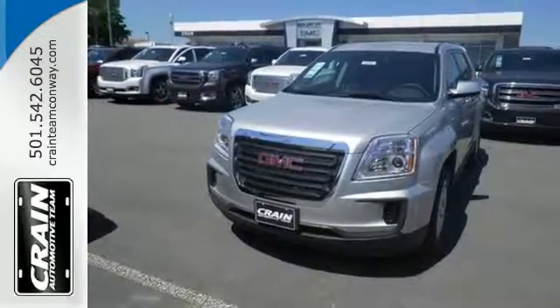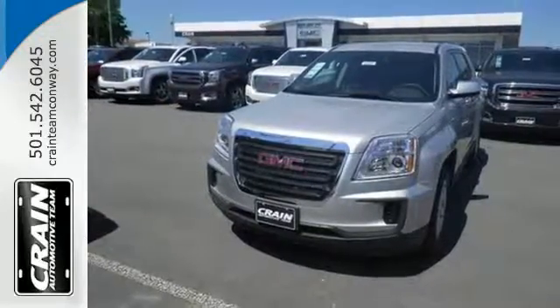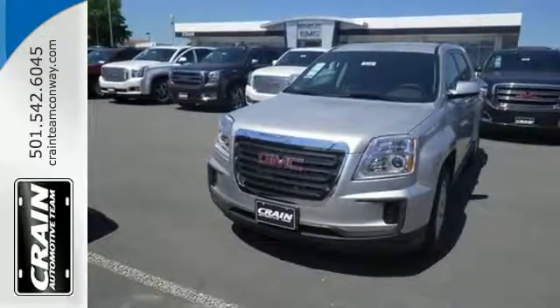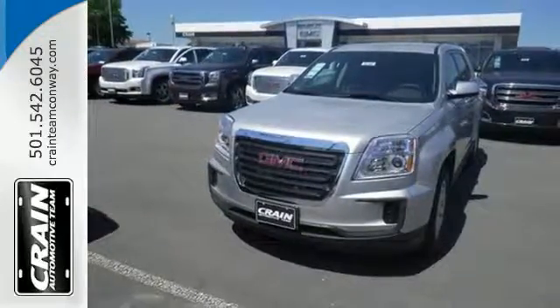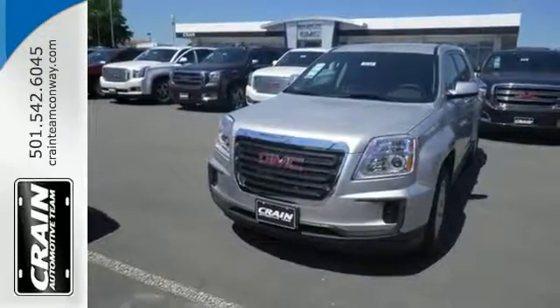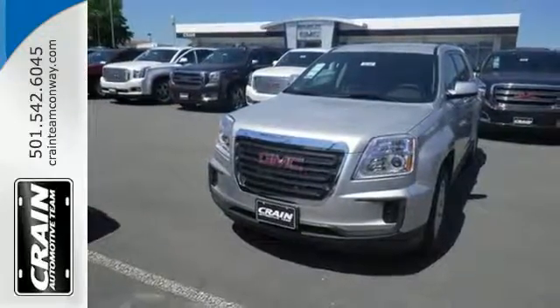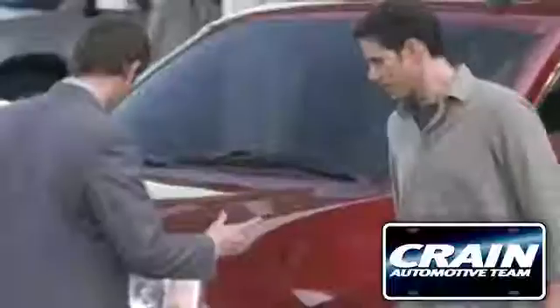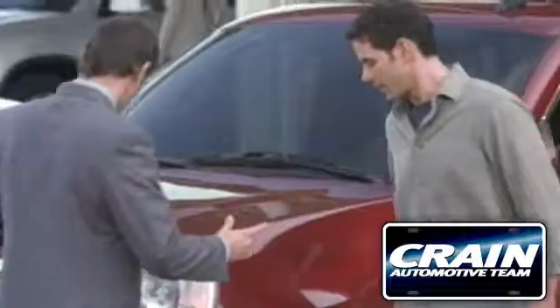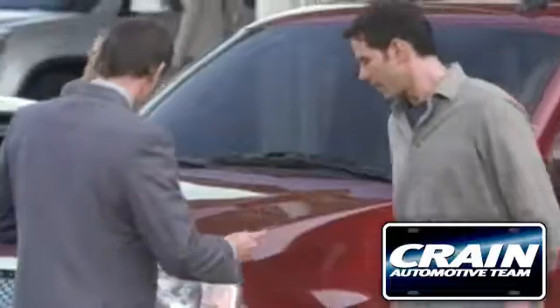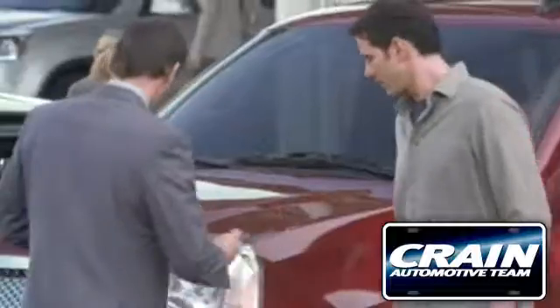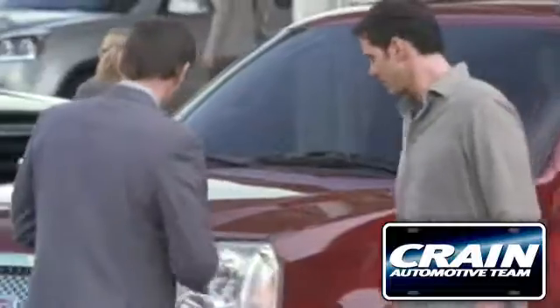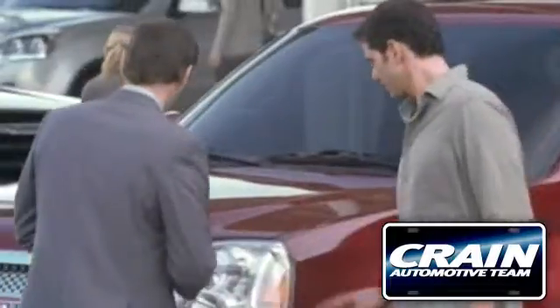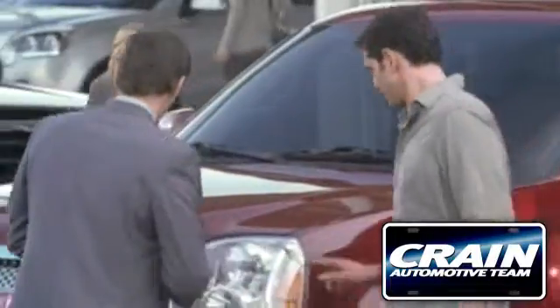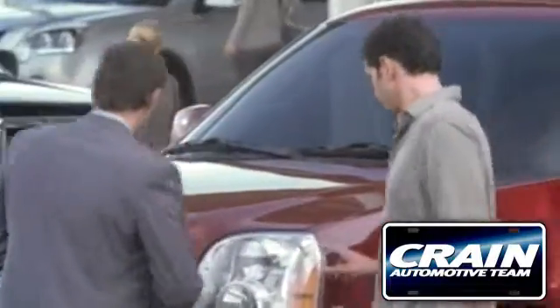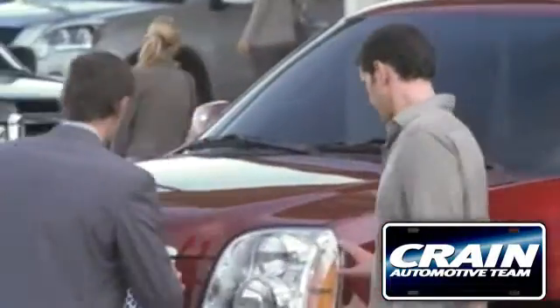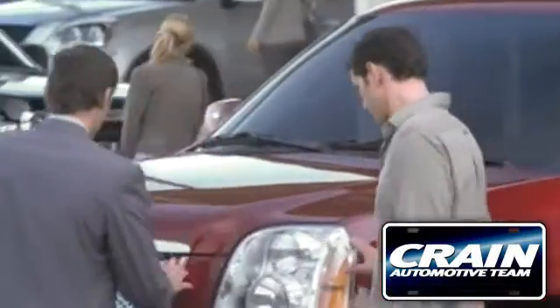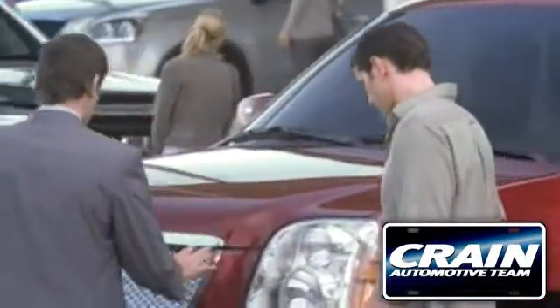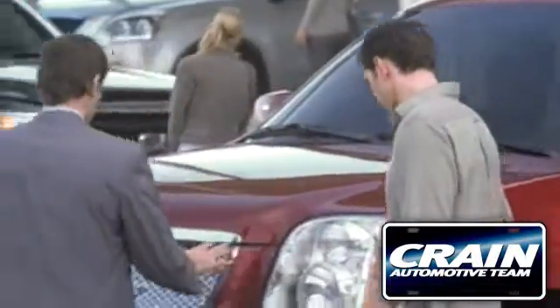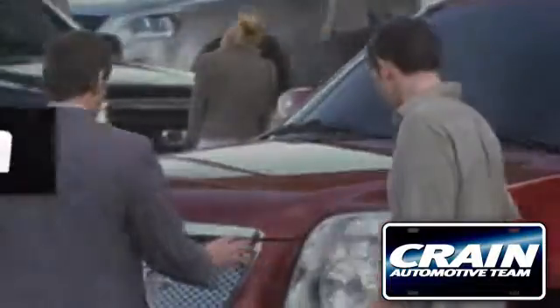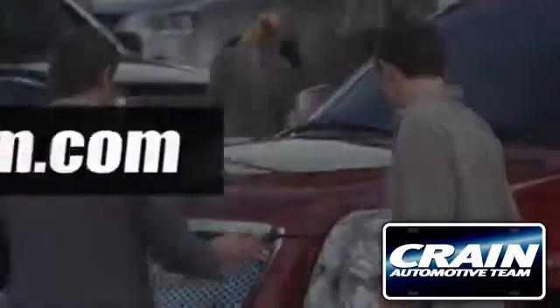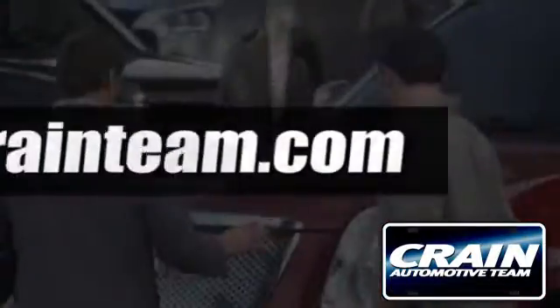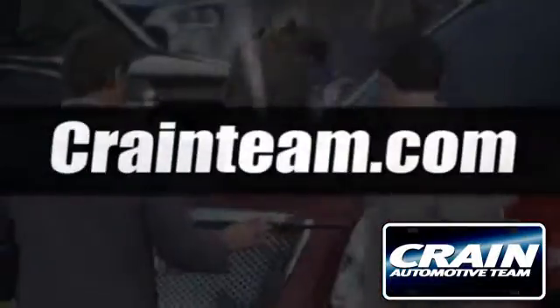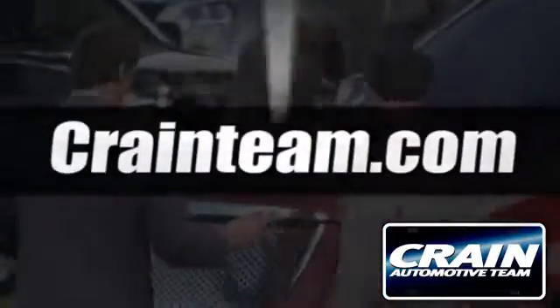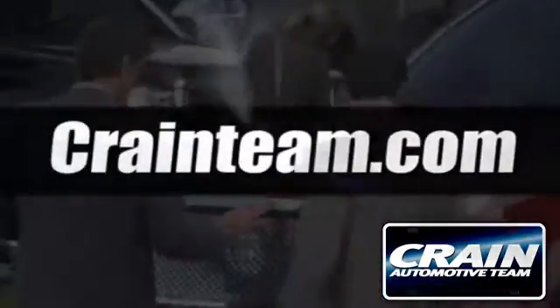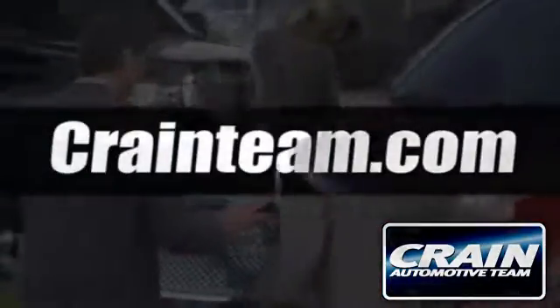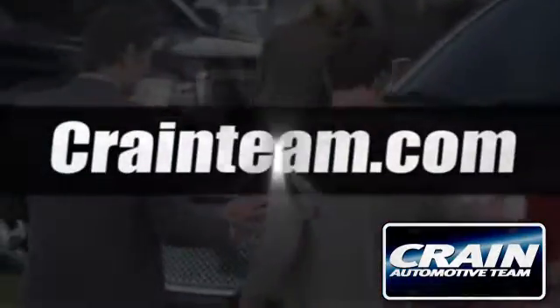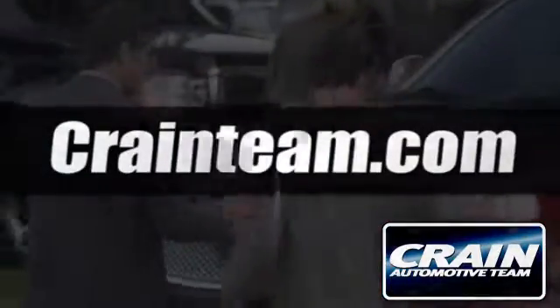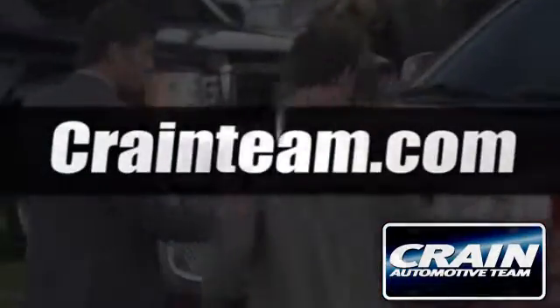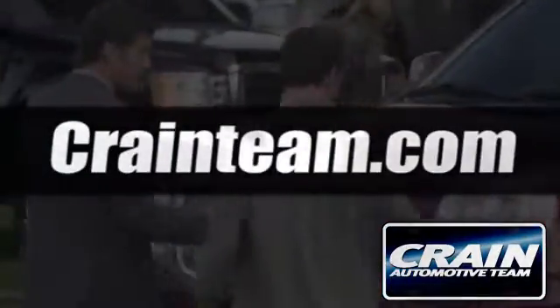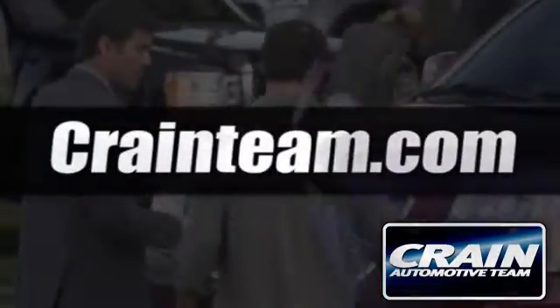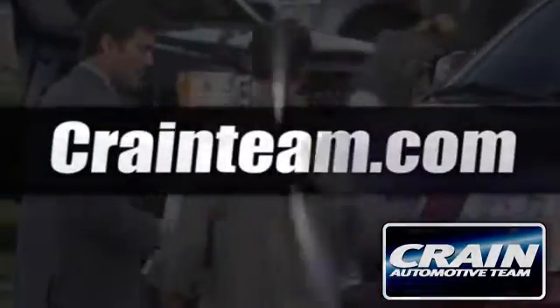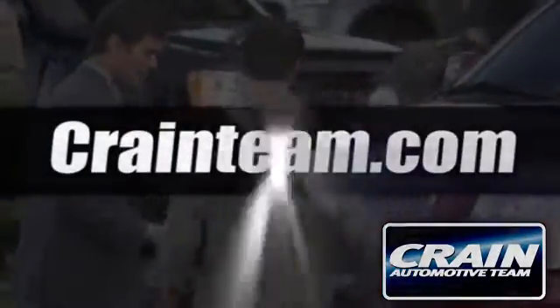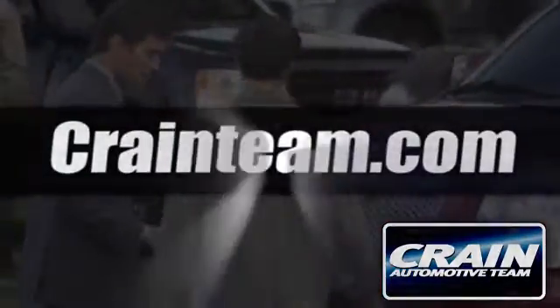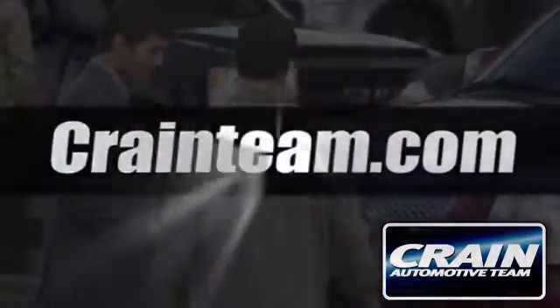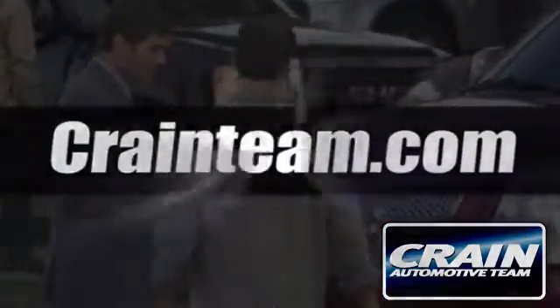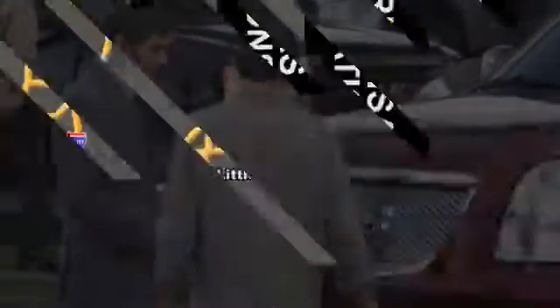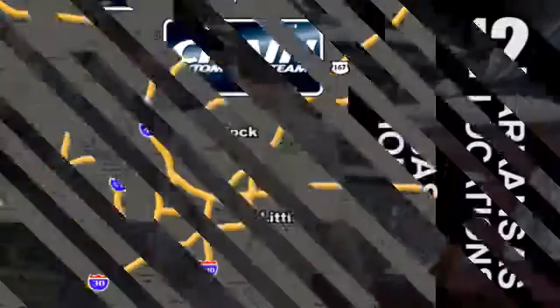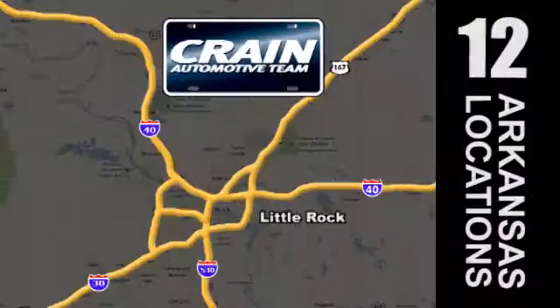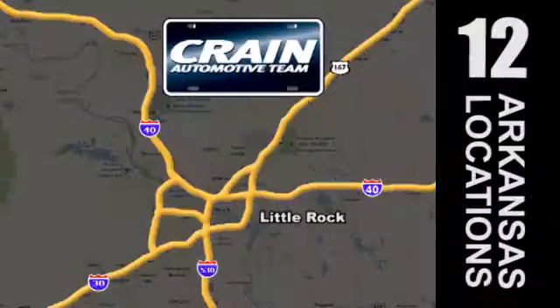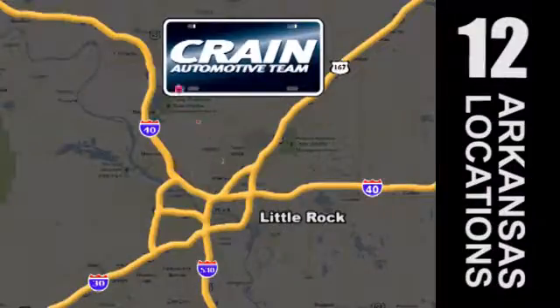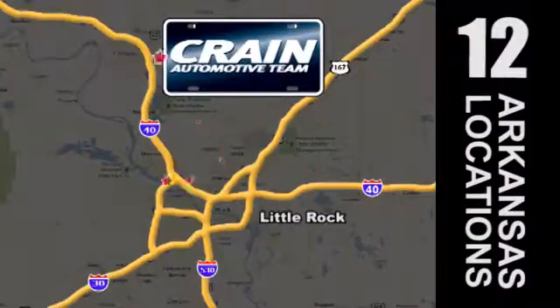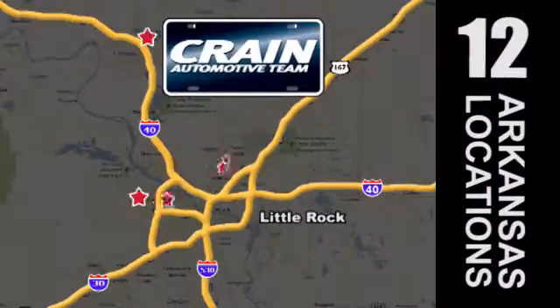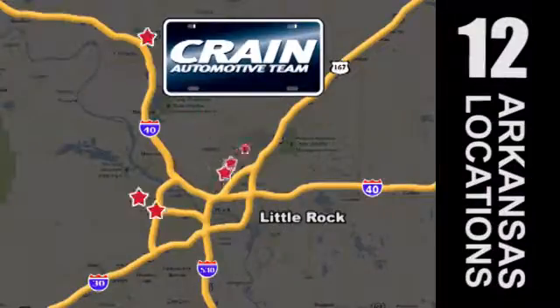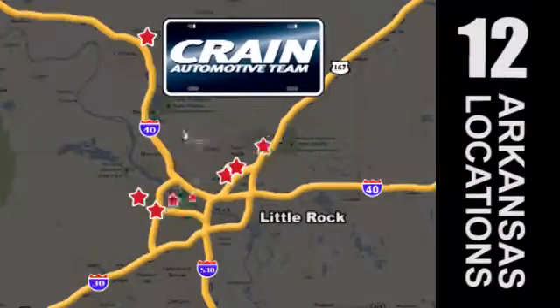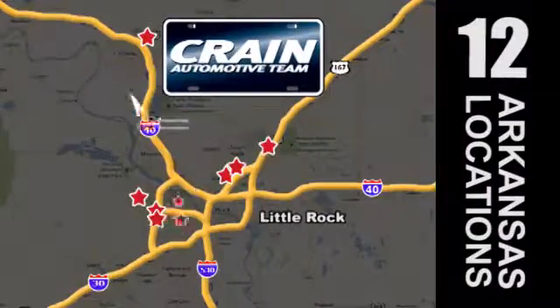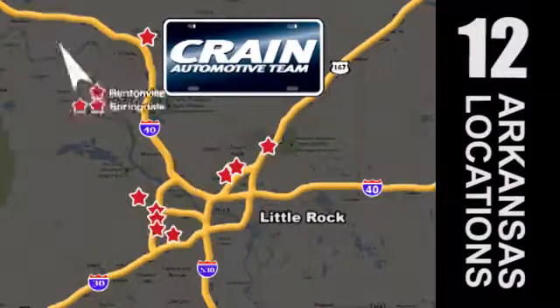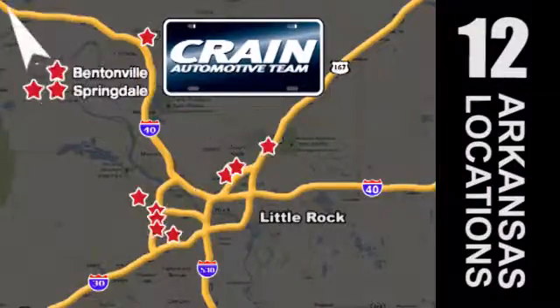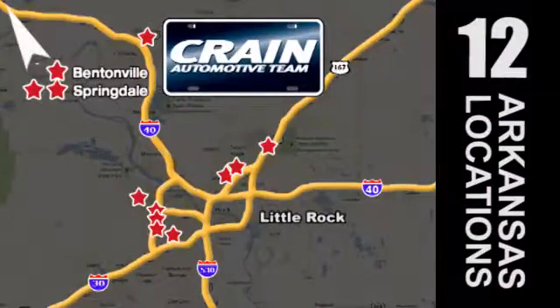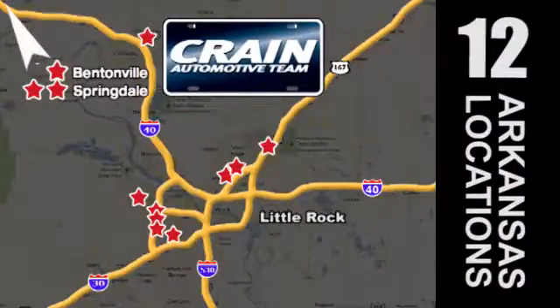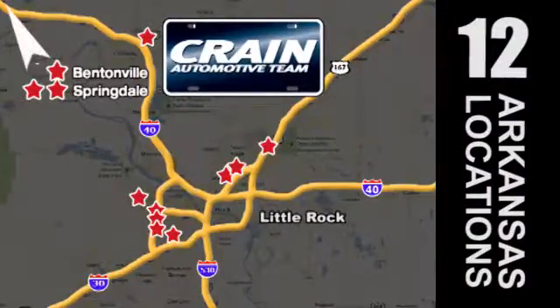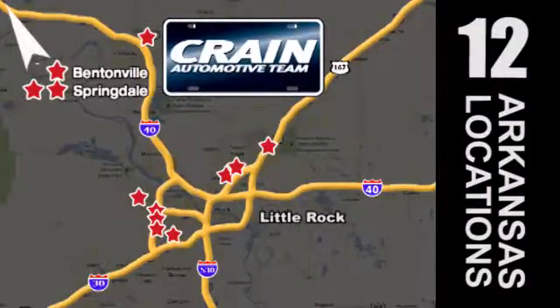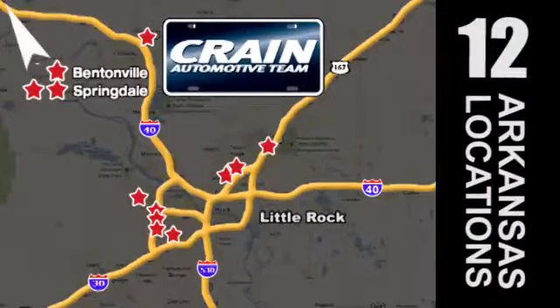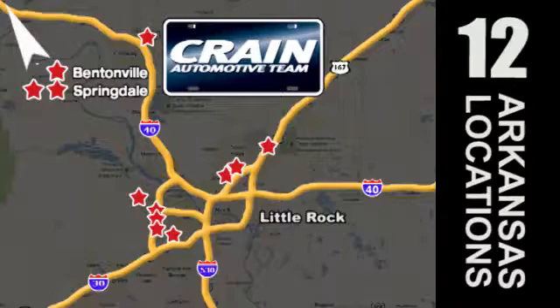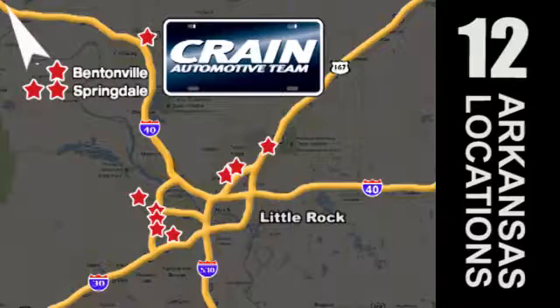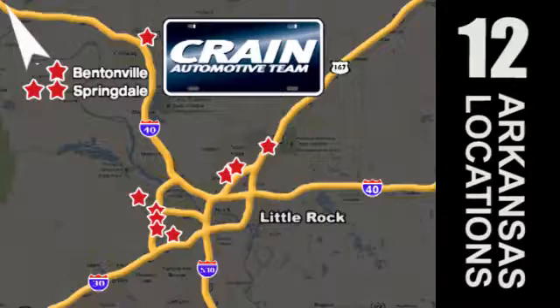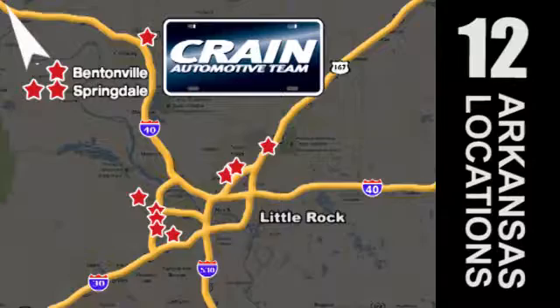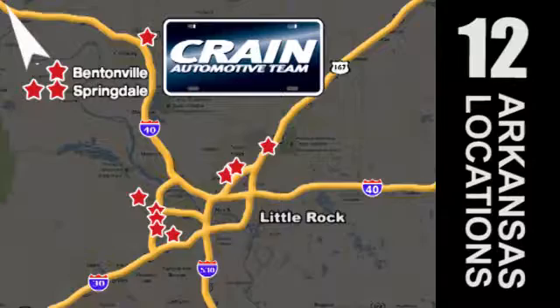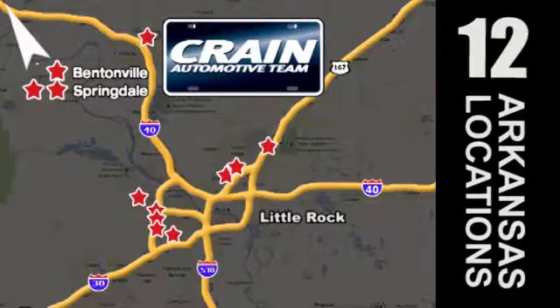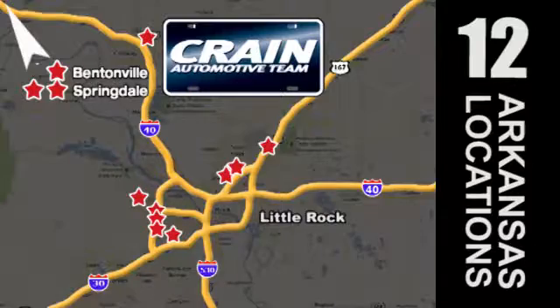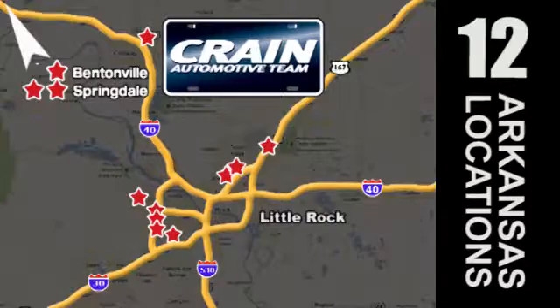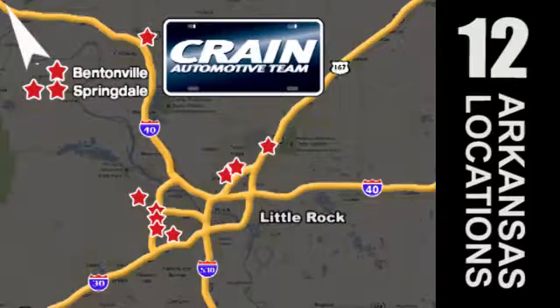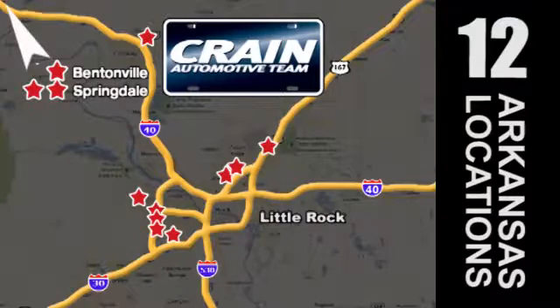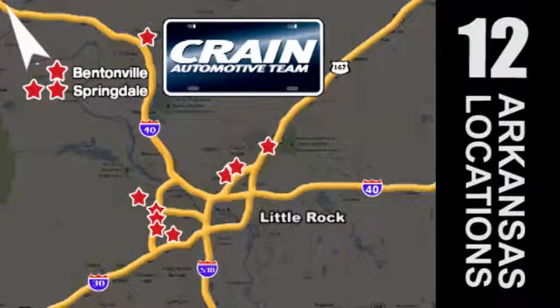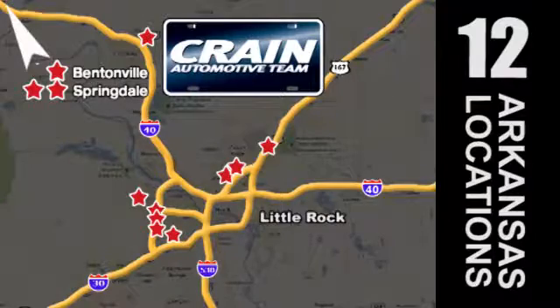Visit us anytime at crane-team.com. Go, go, go — the Crane Team's got them! Crane-team.com.